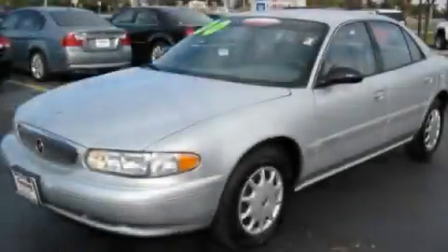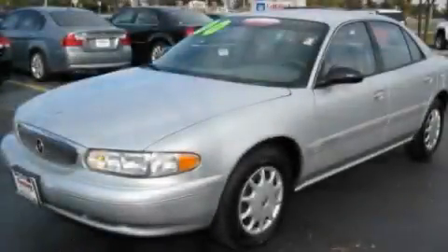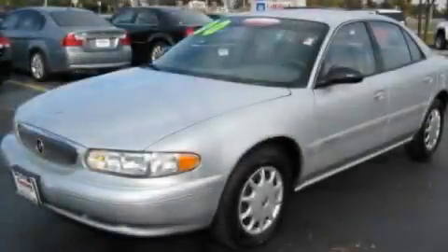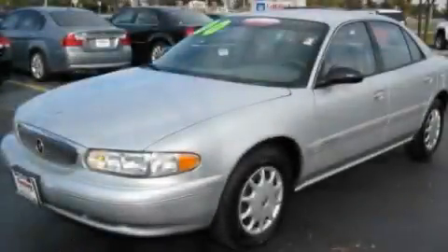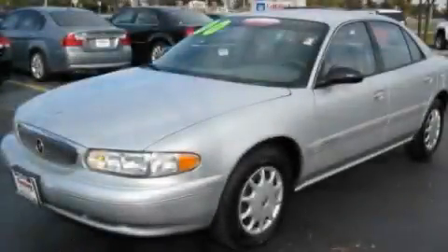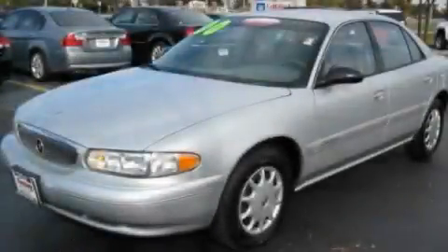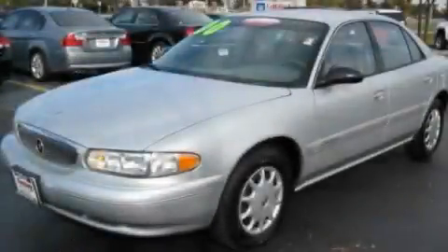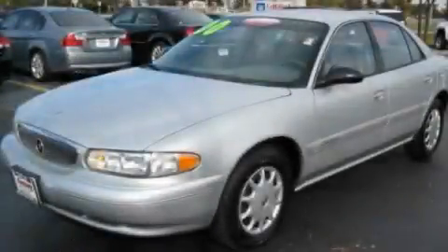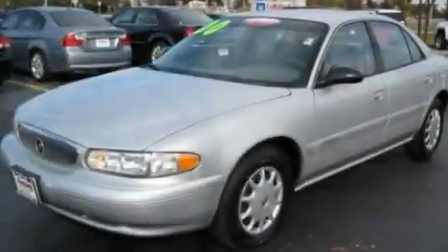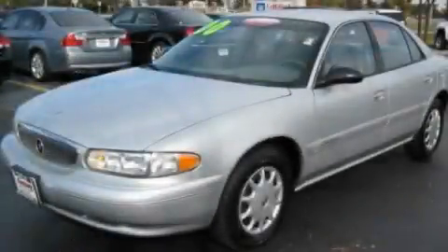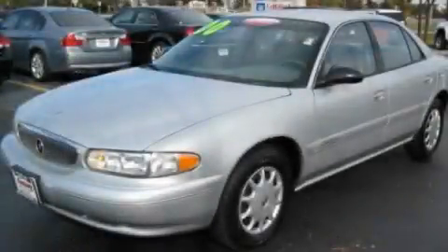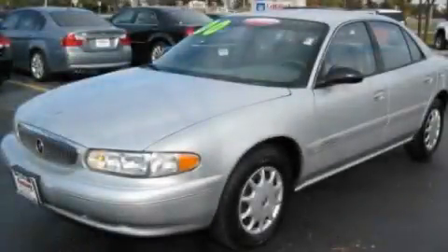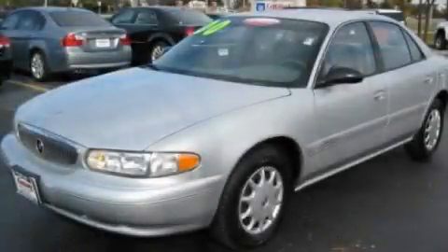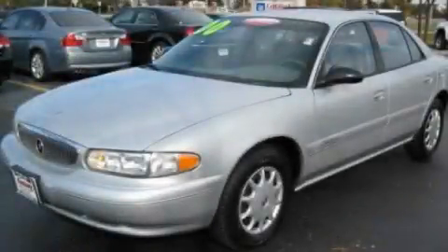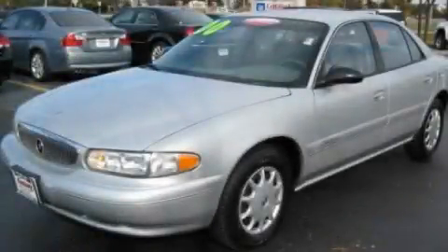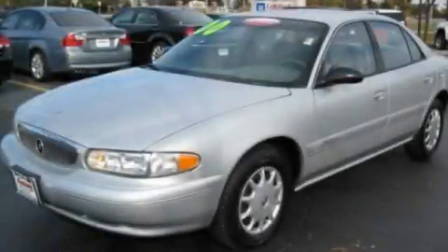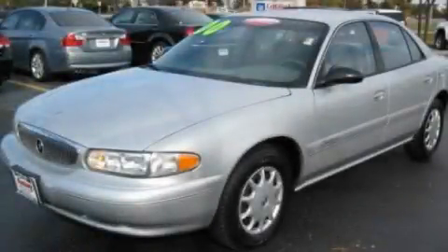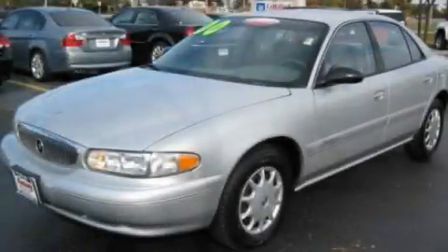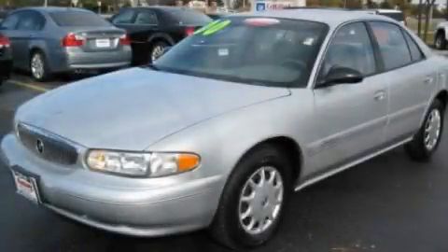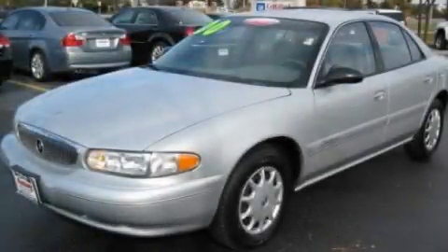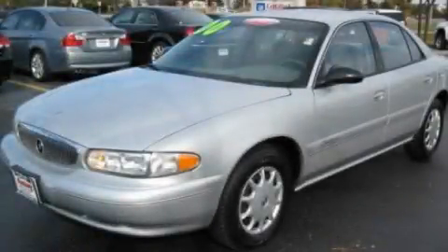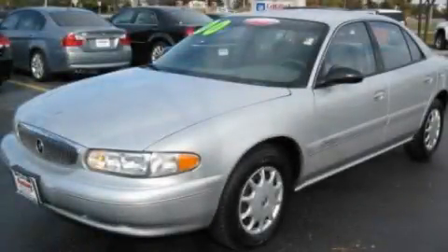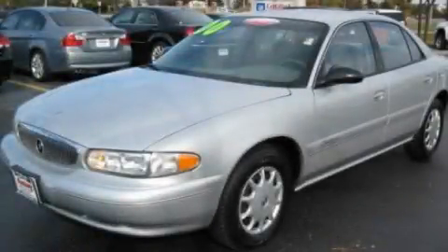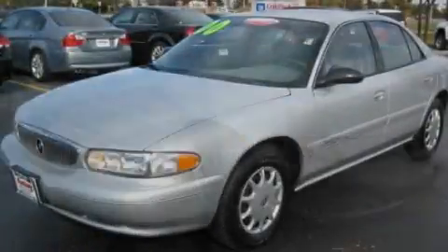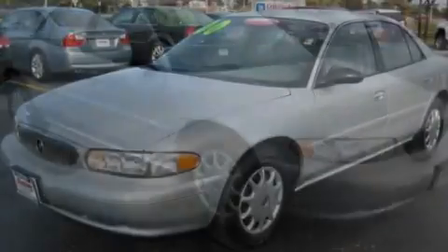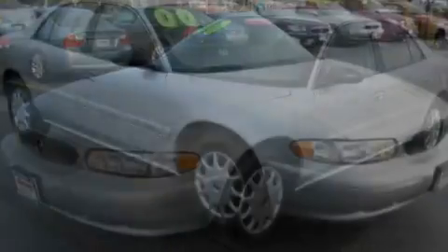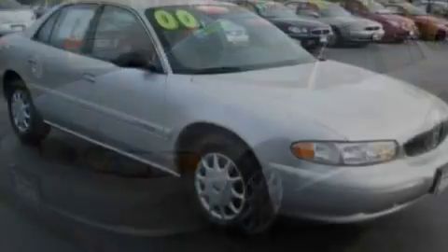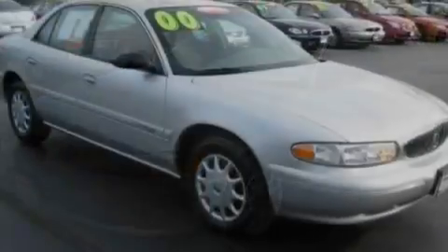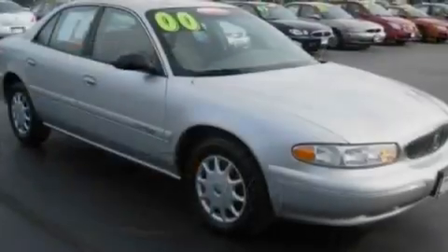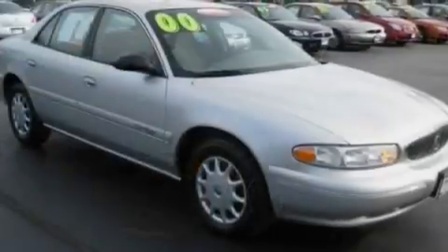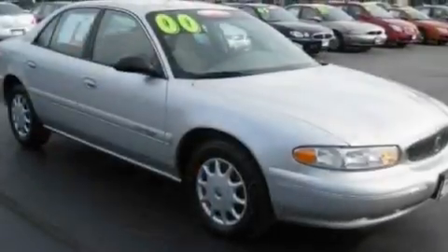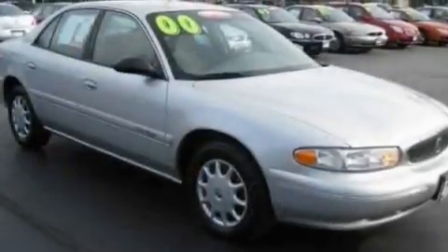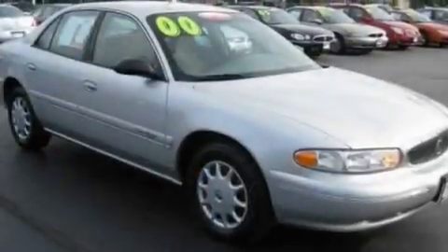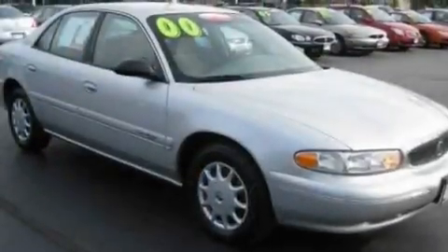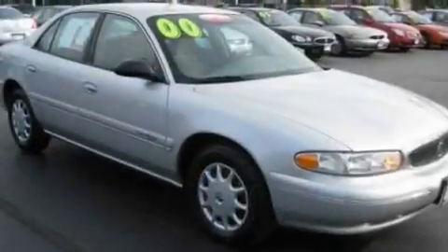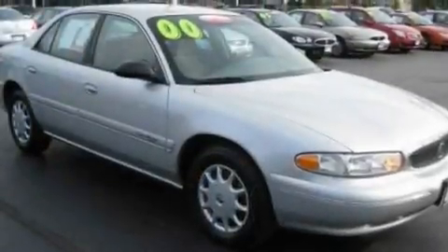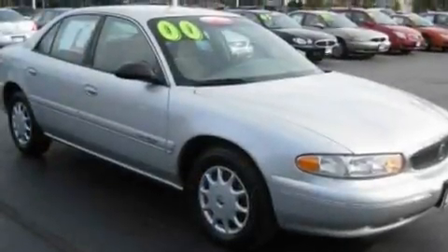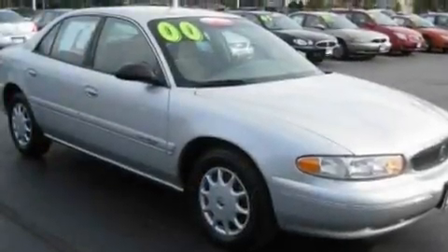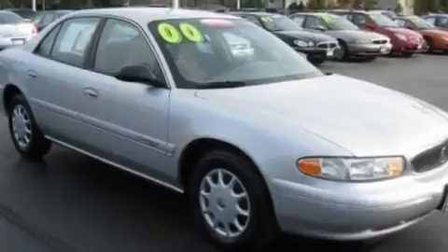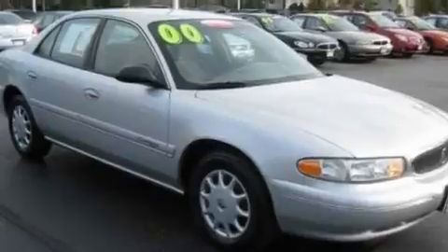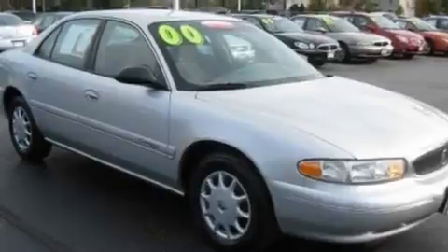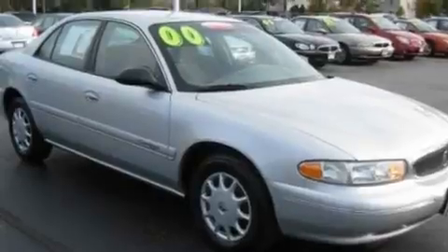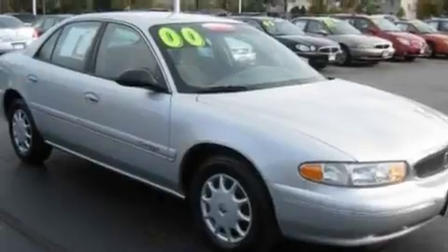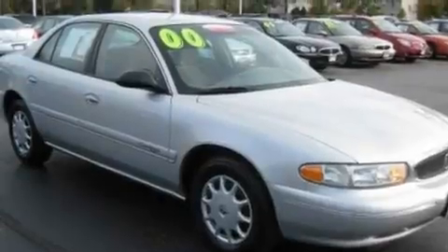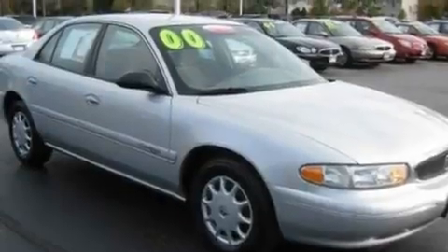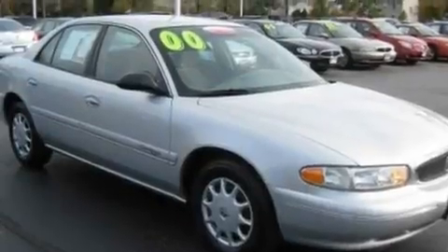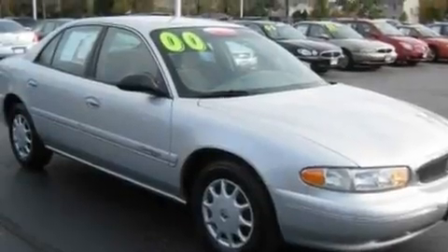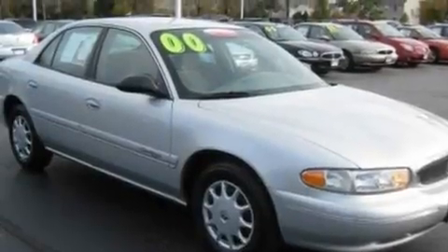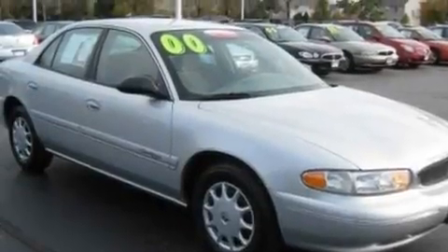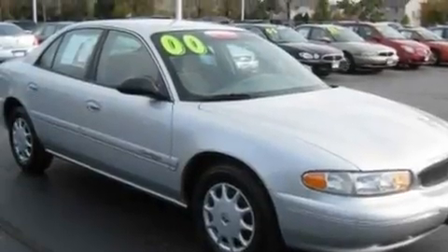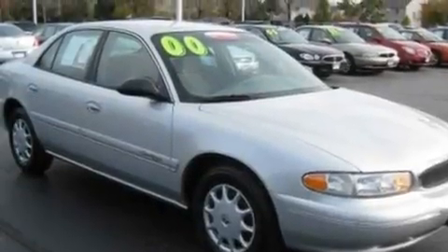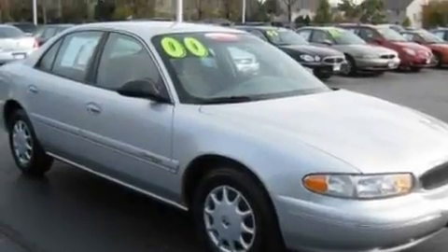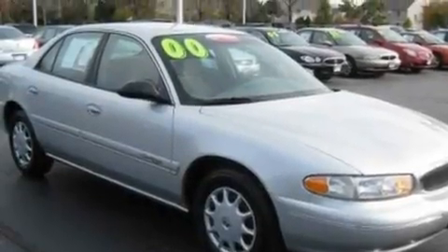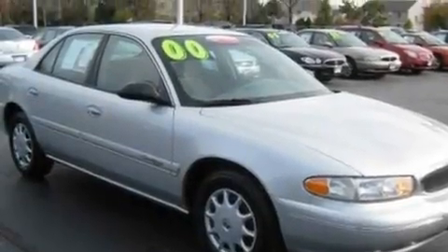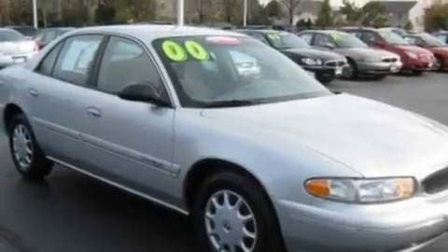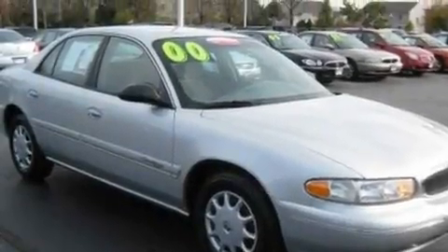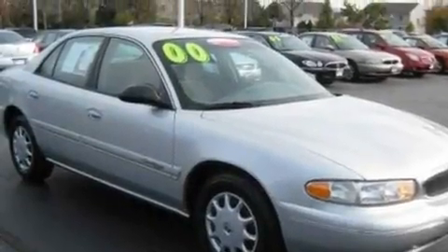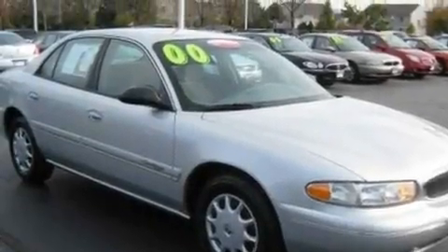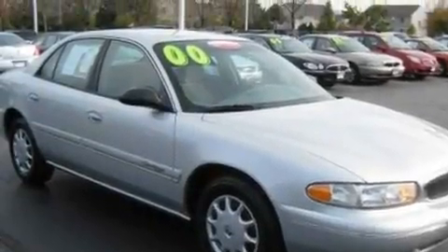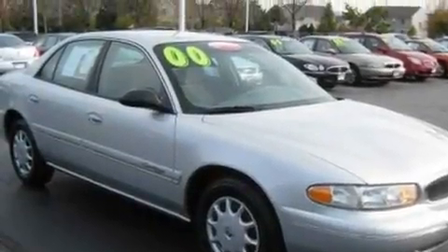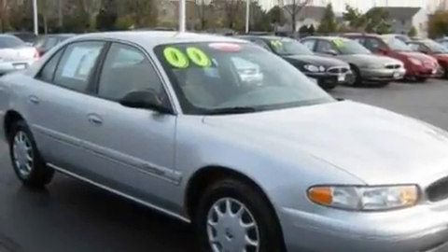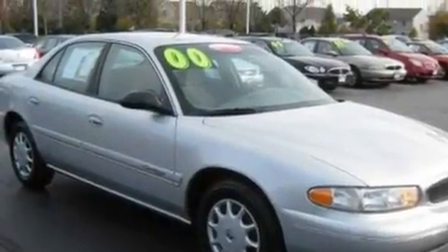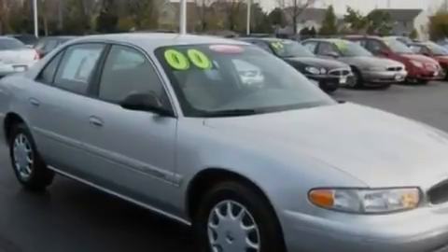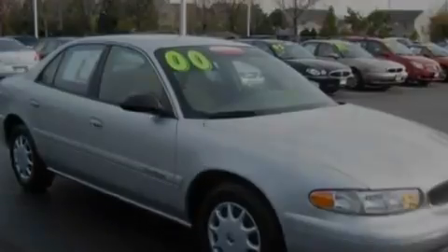This is a 2000 Buick Century. It features a 3.1-liter six-cylinder engine and an automatic transmission.